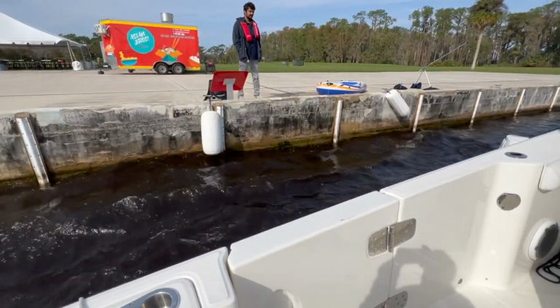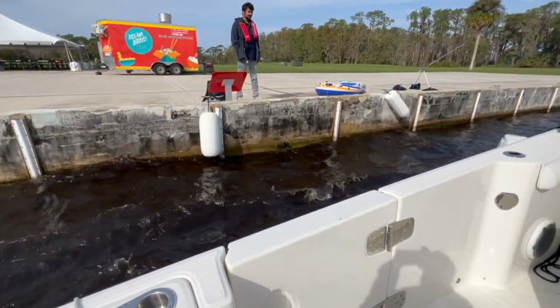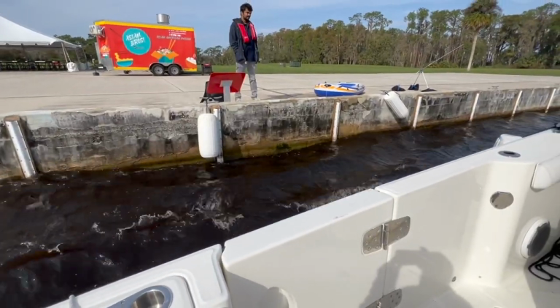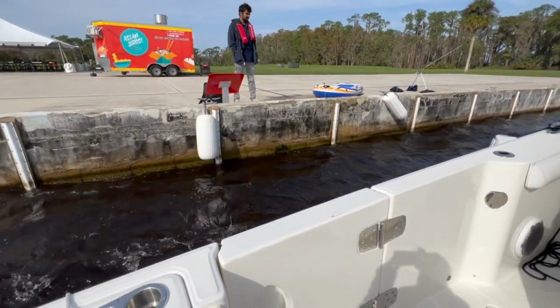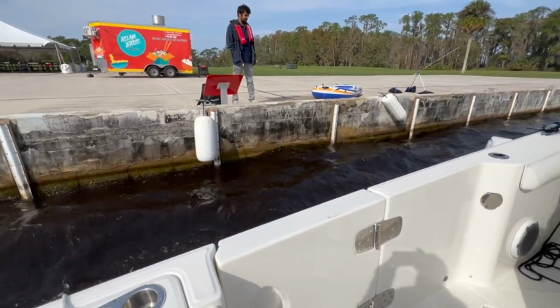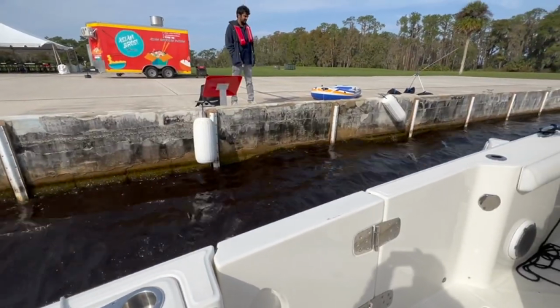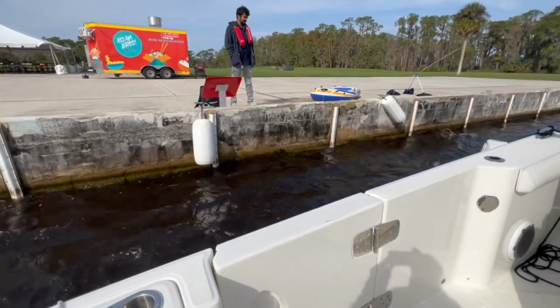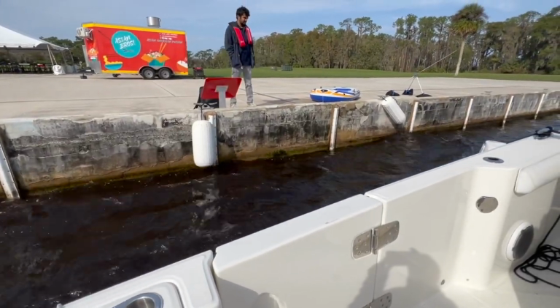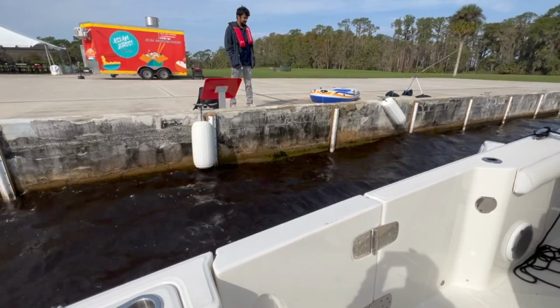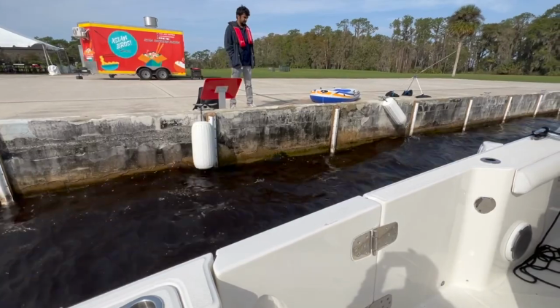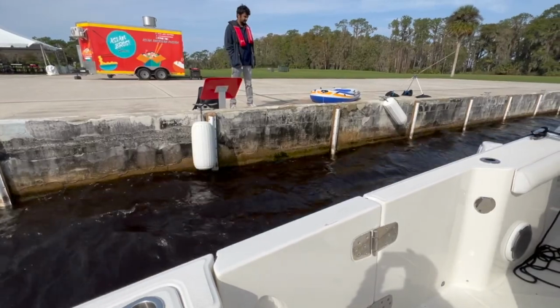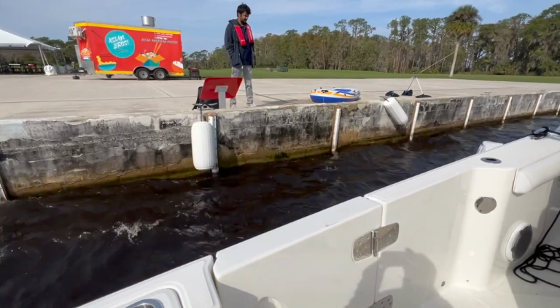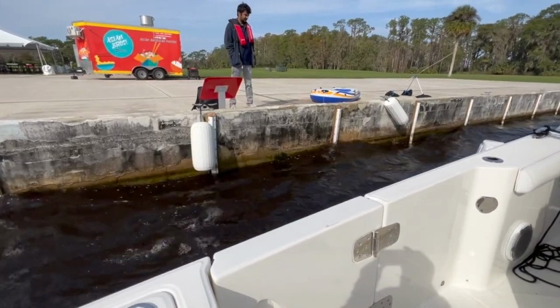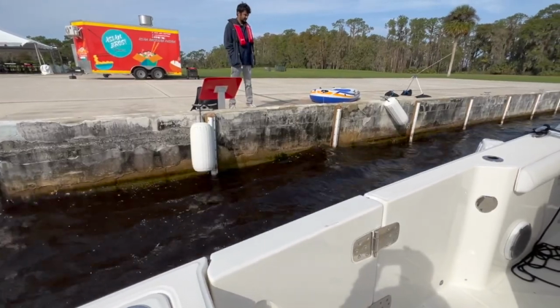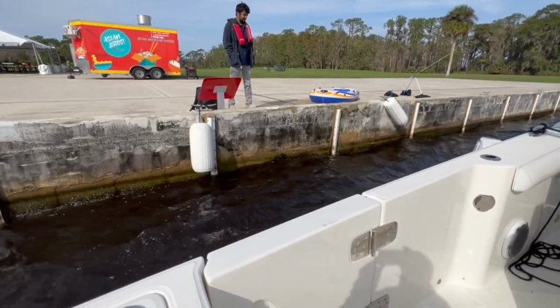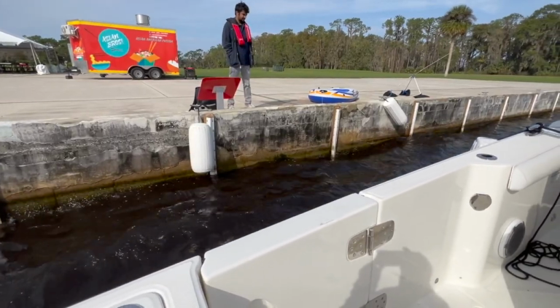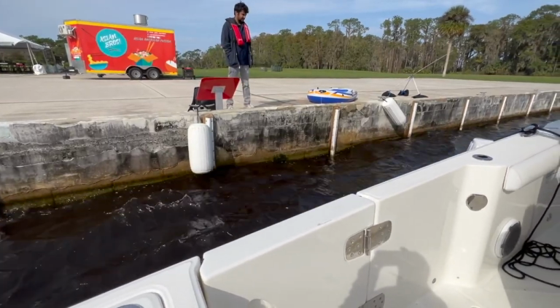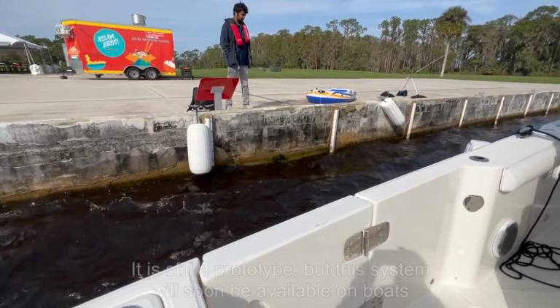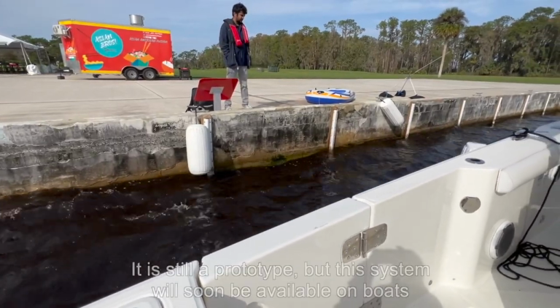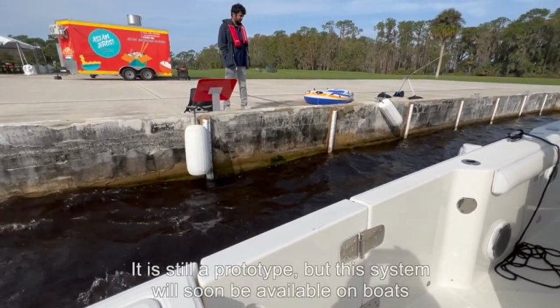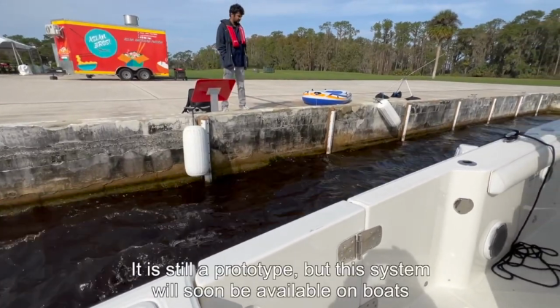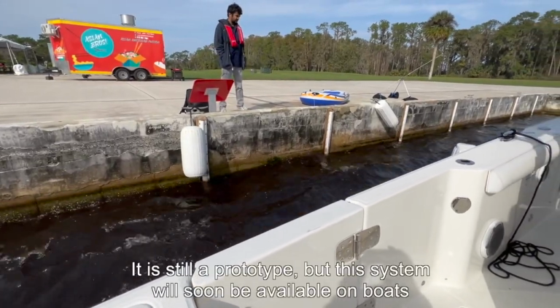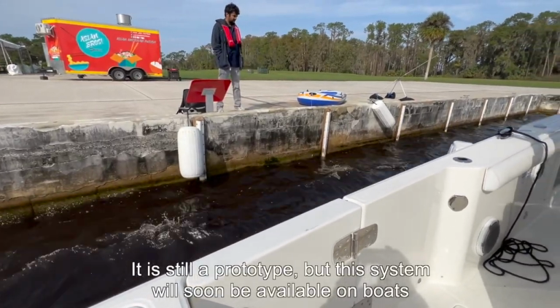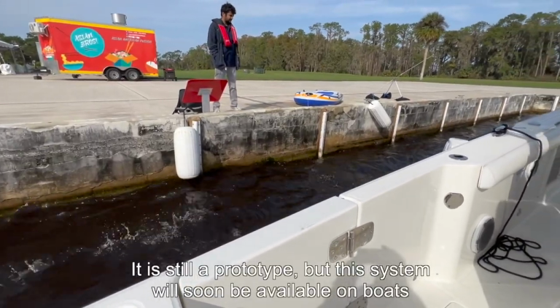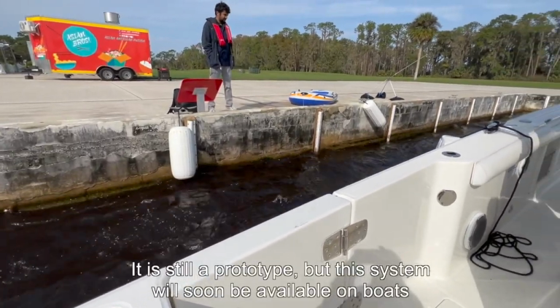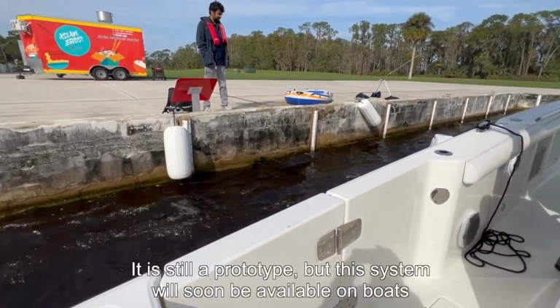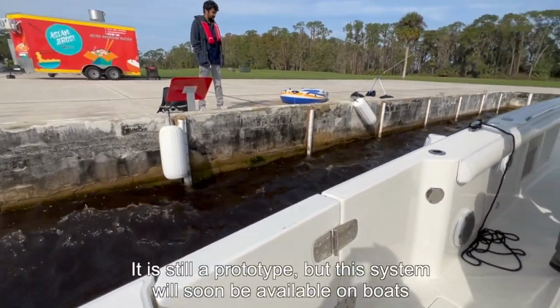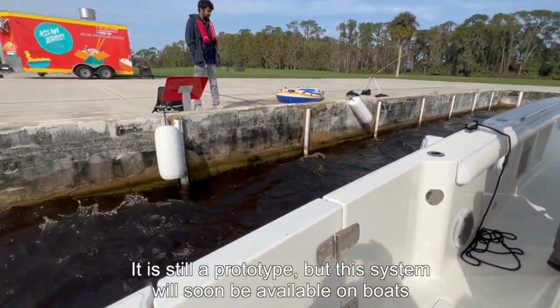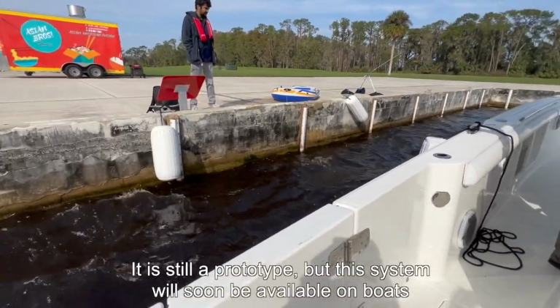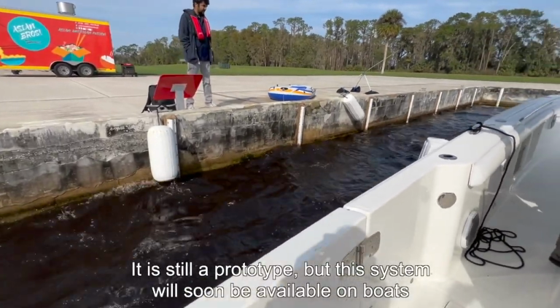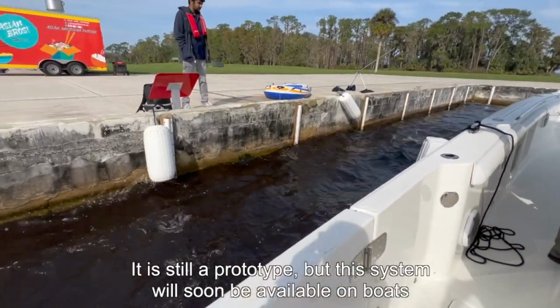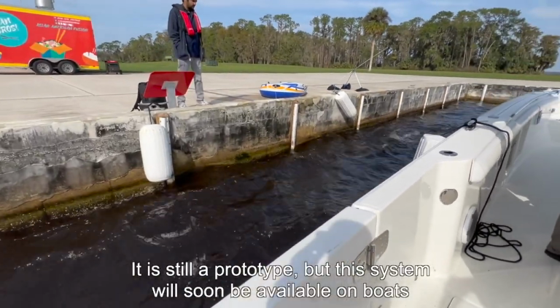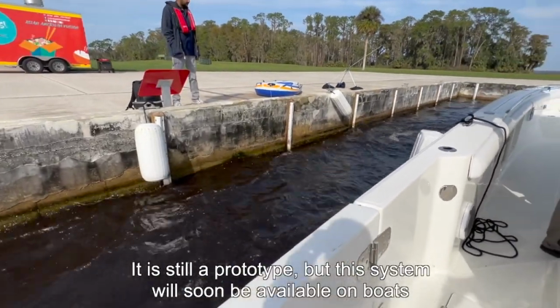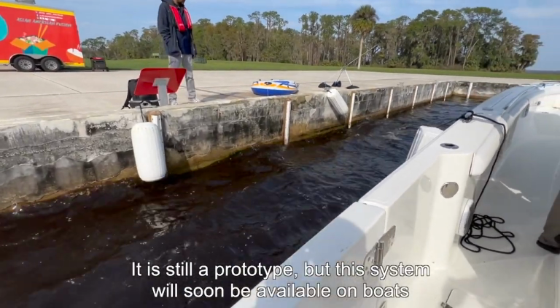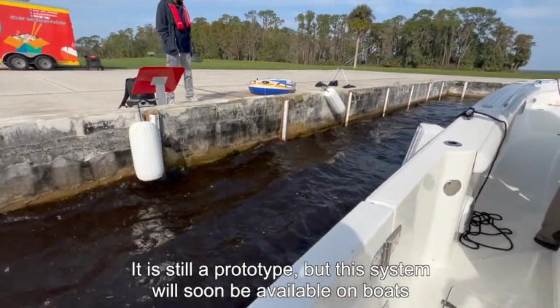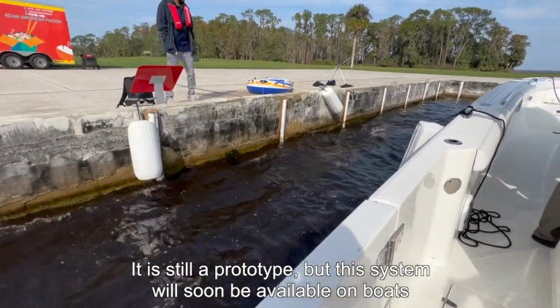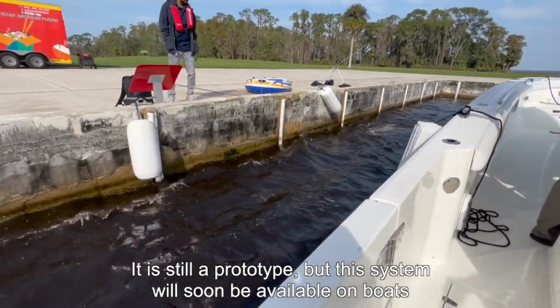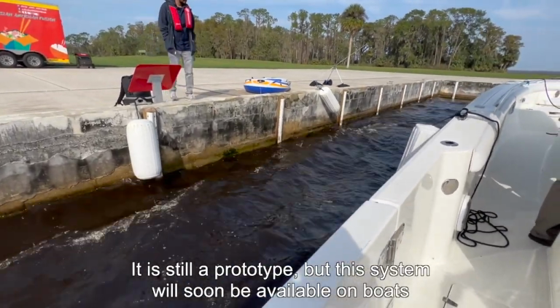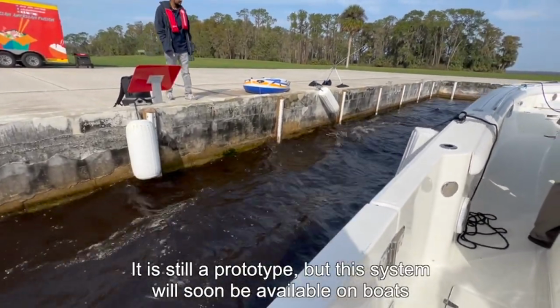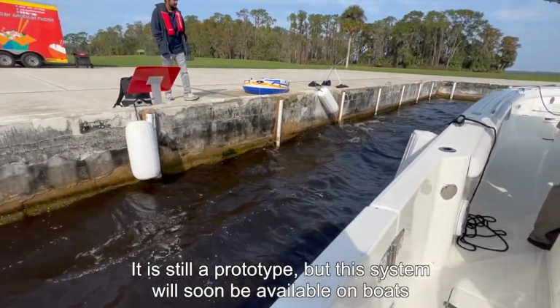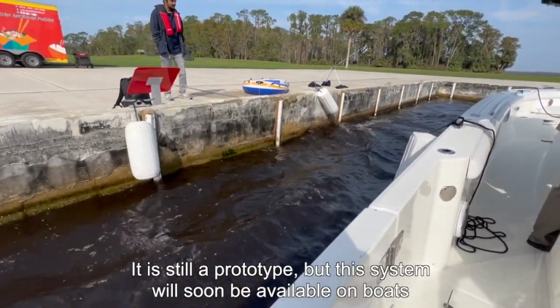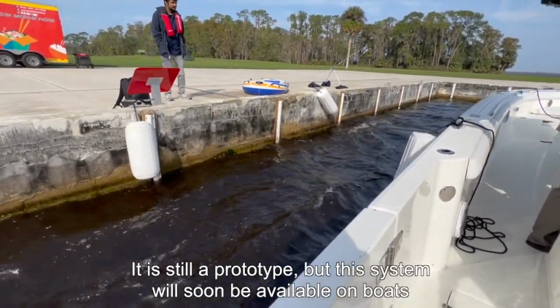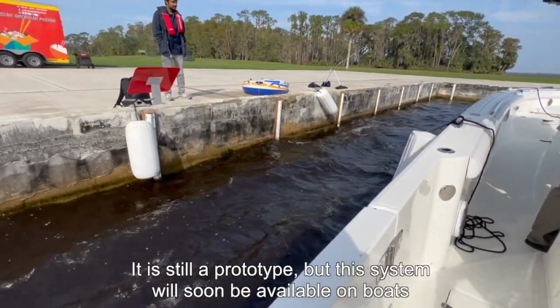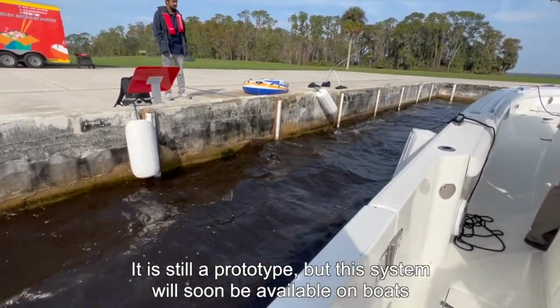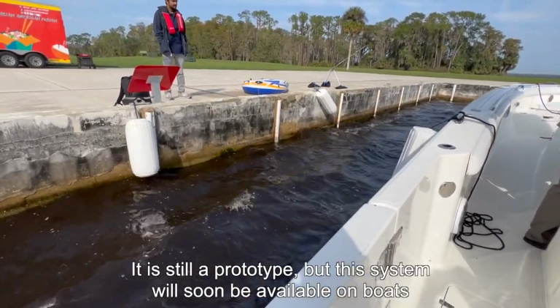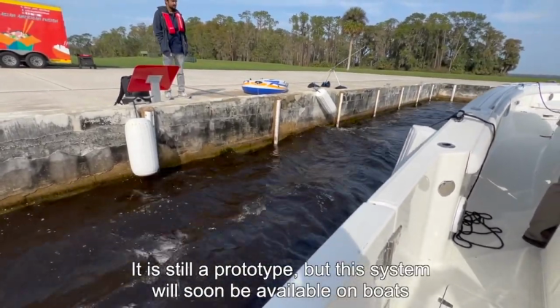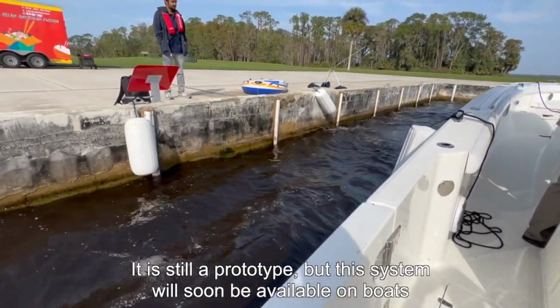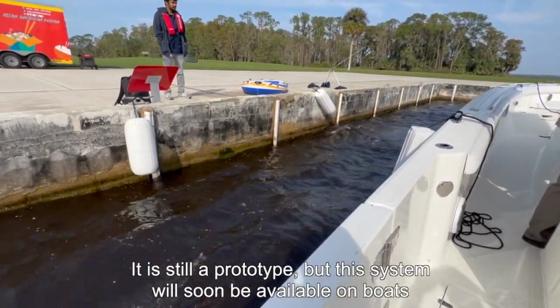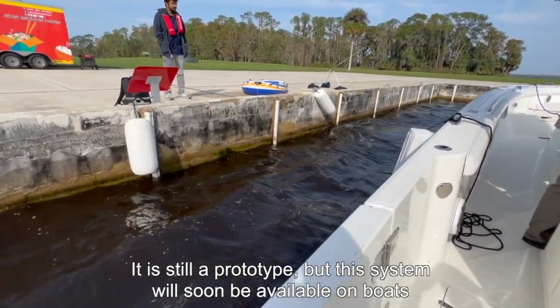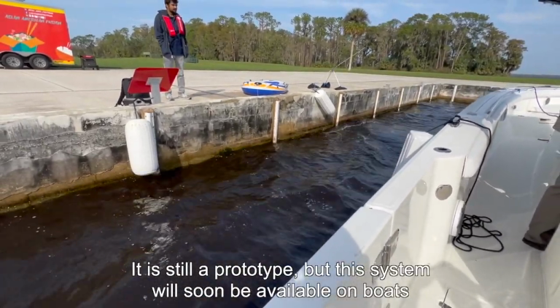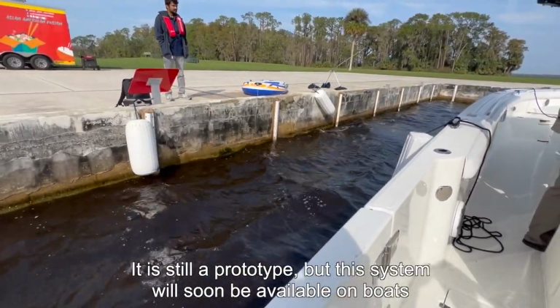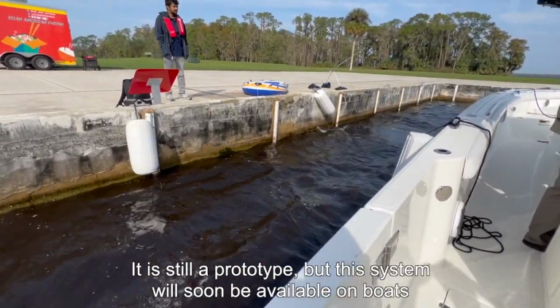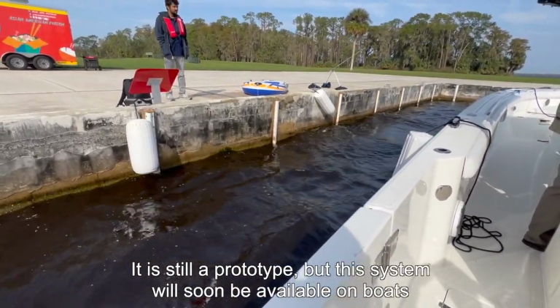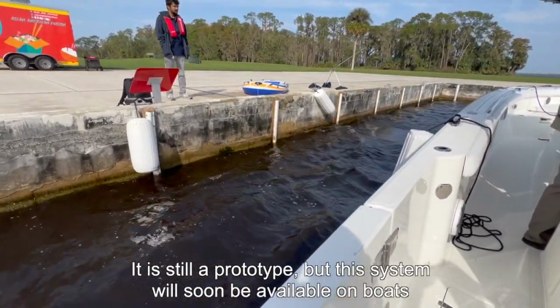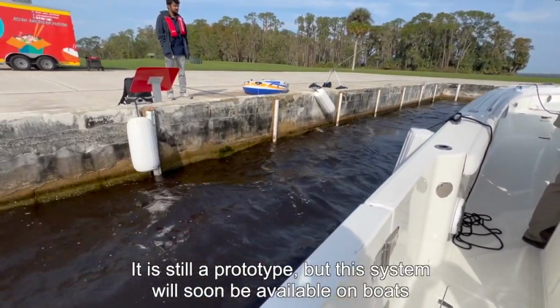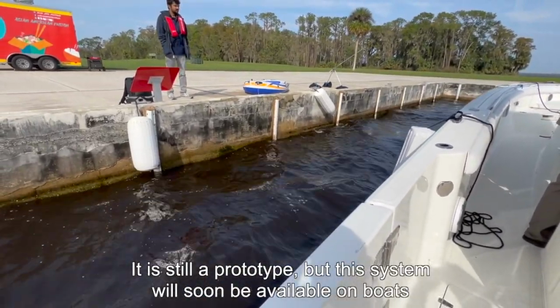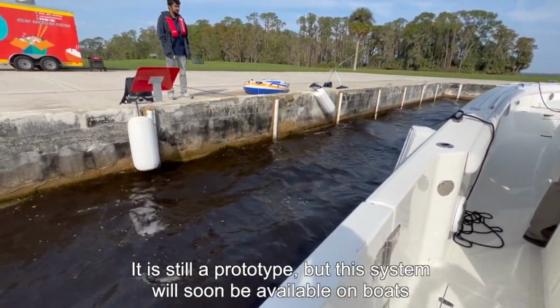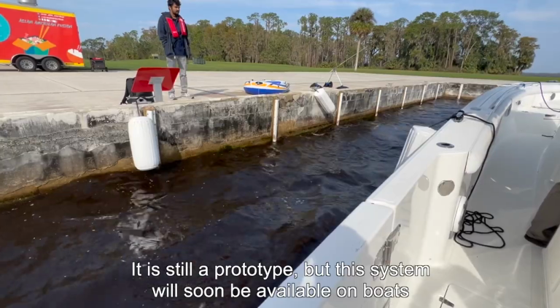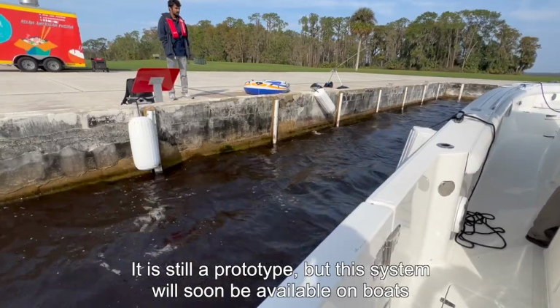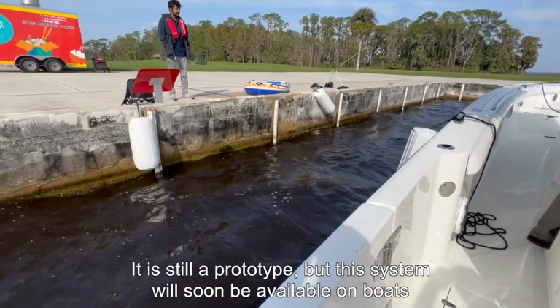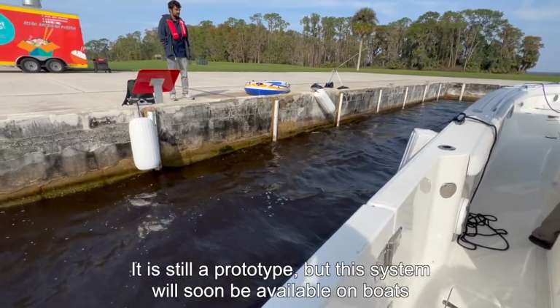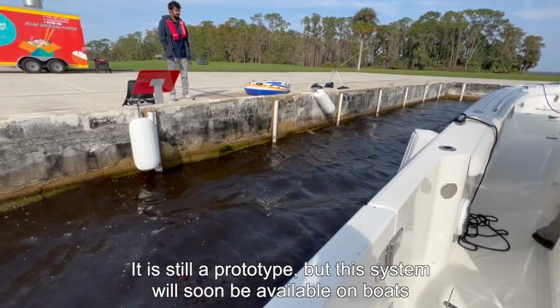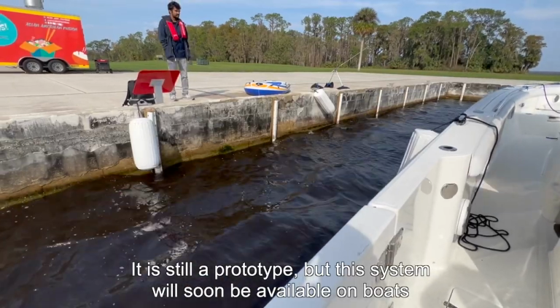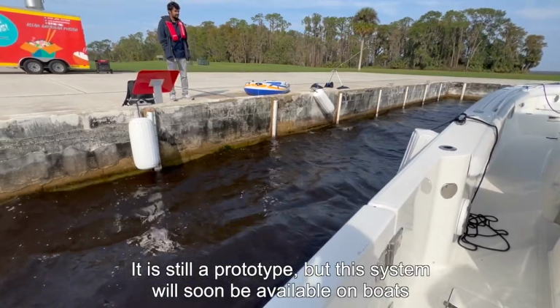For the moment, it's still a prototype, but this system could arrive on our boats sooner than expected.